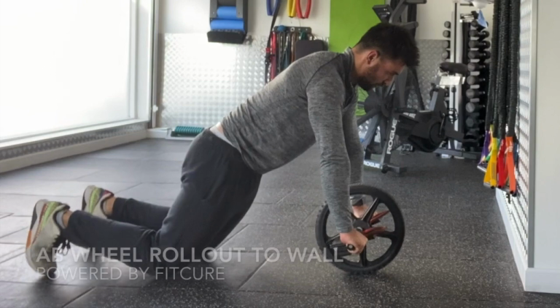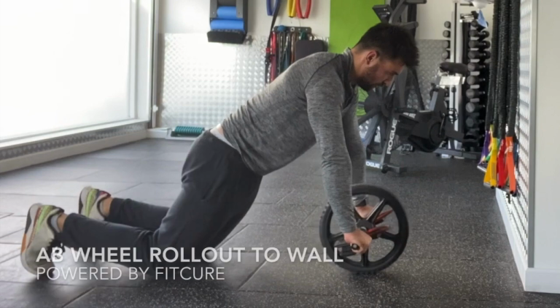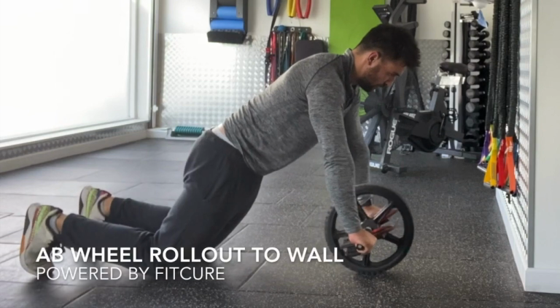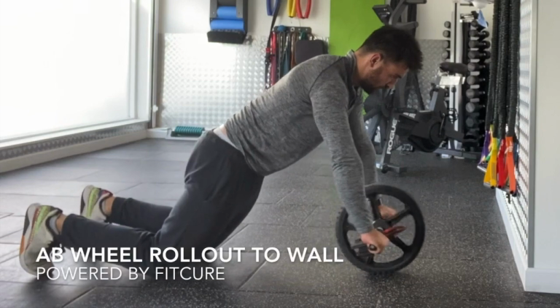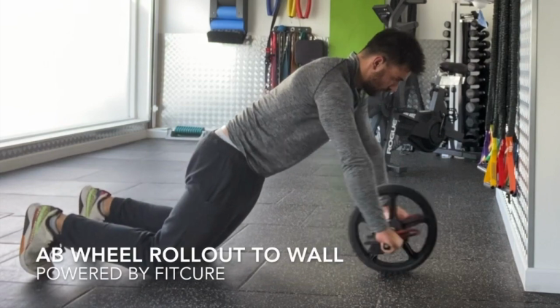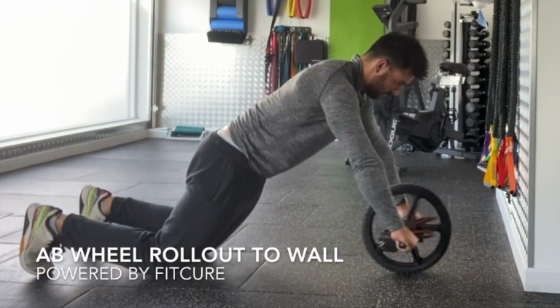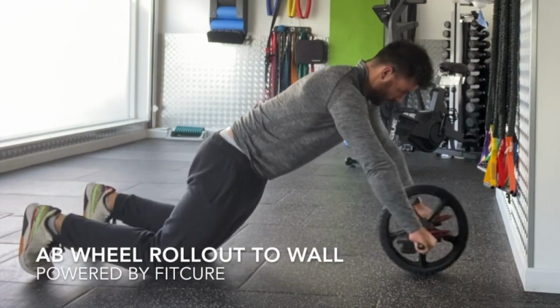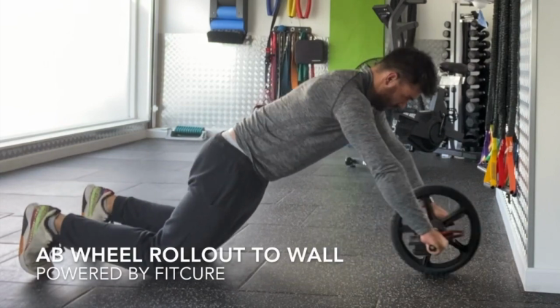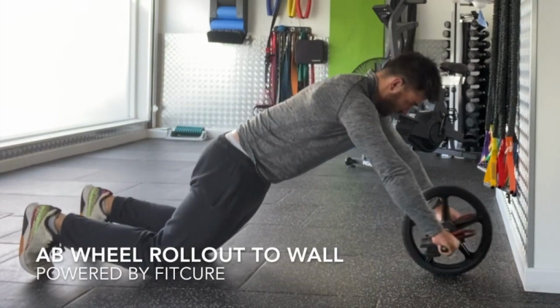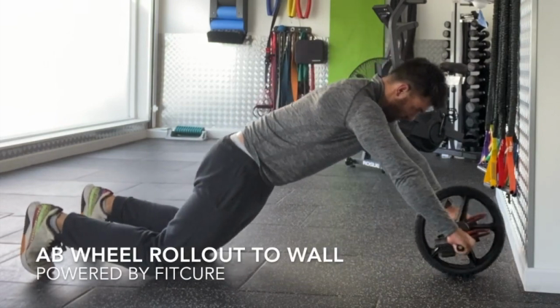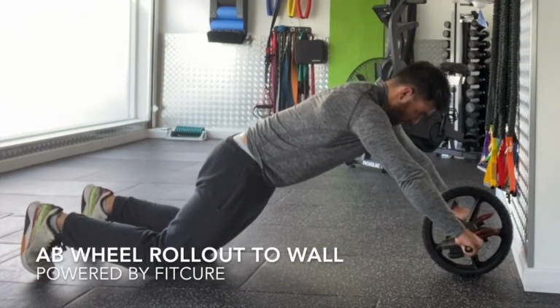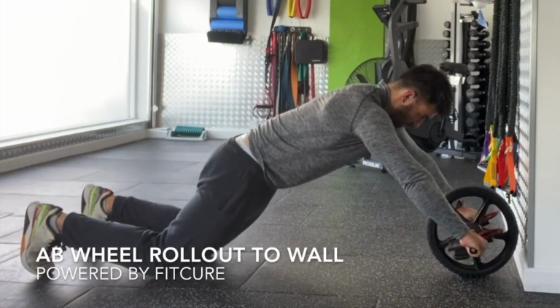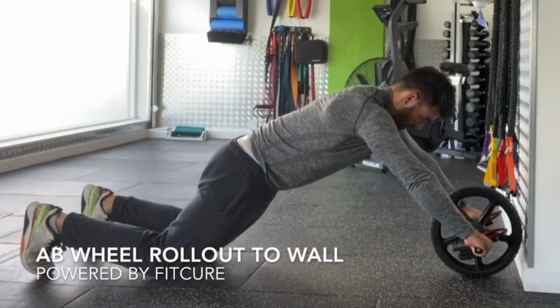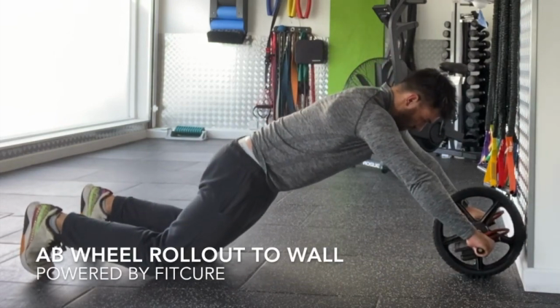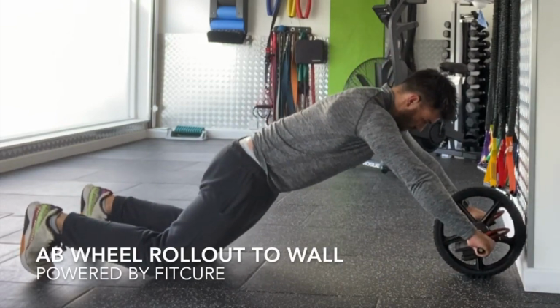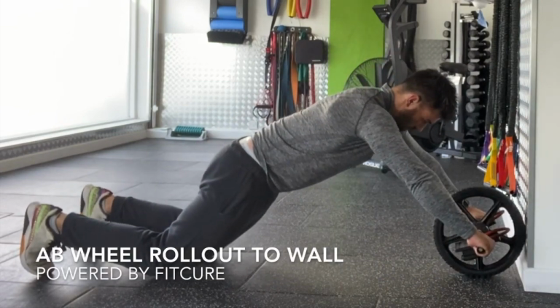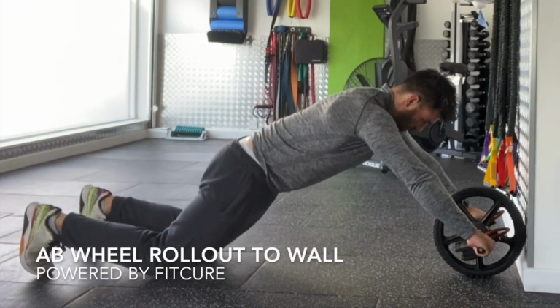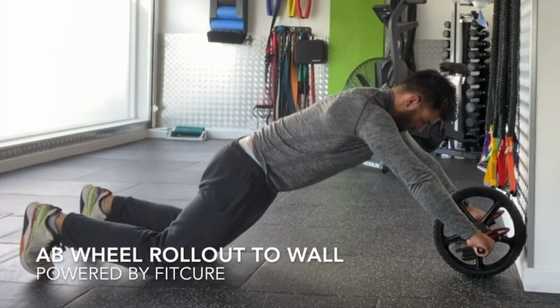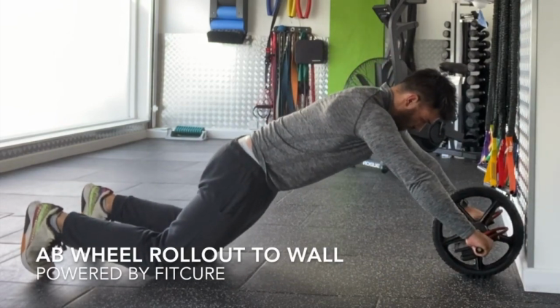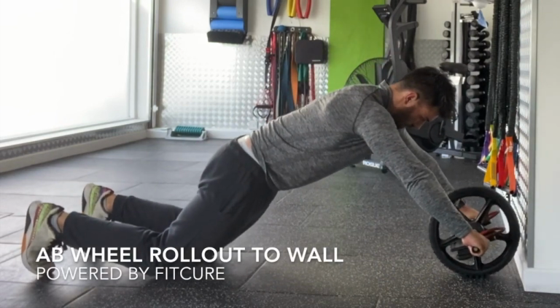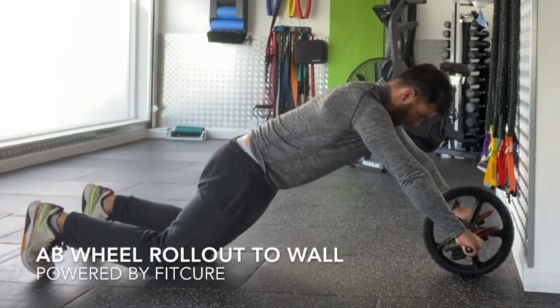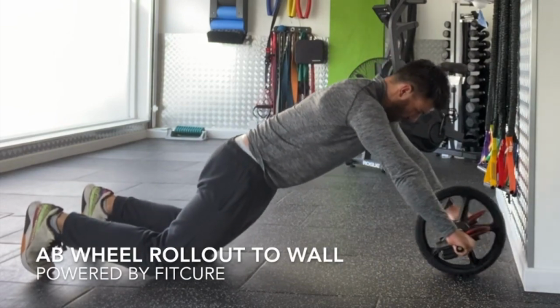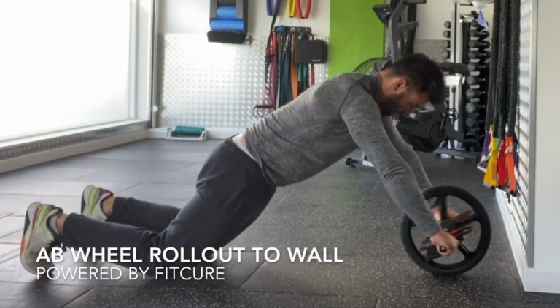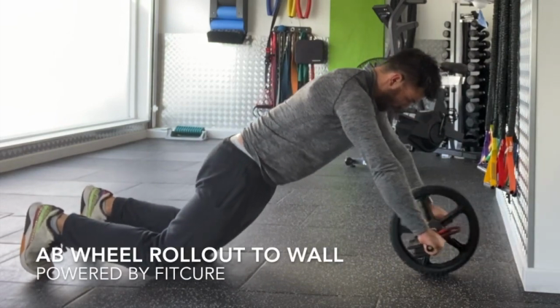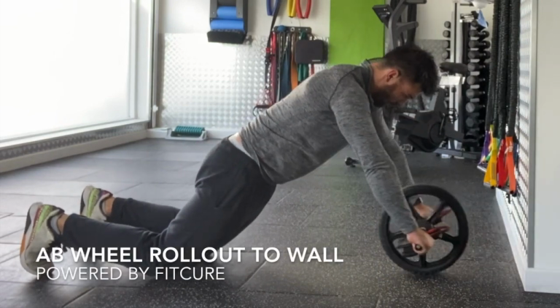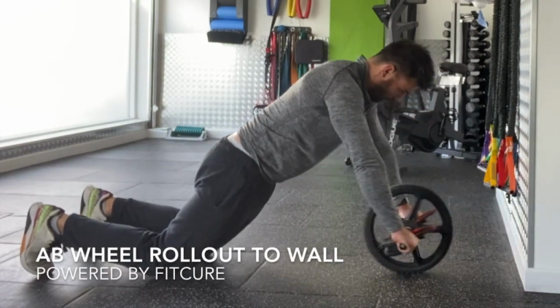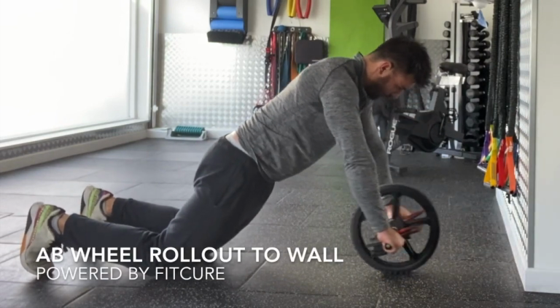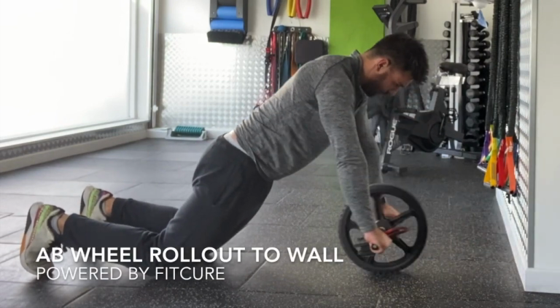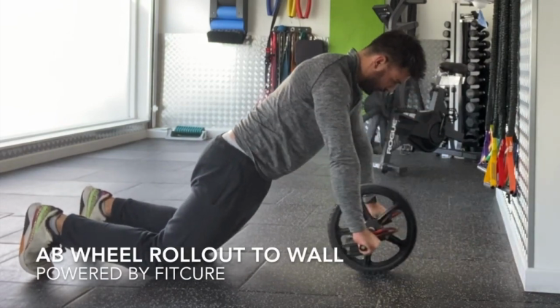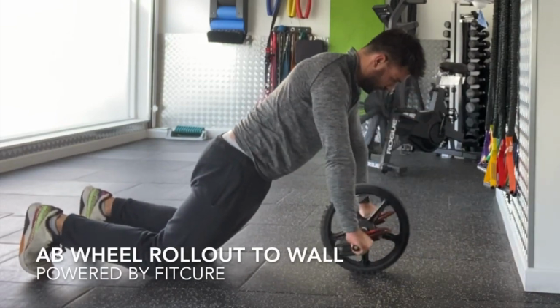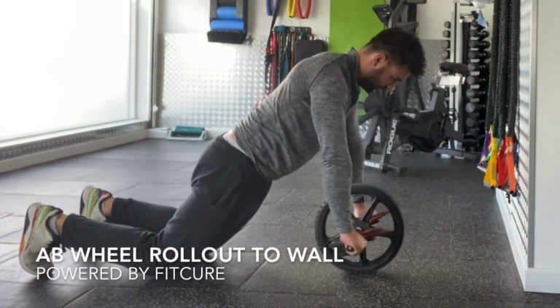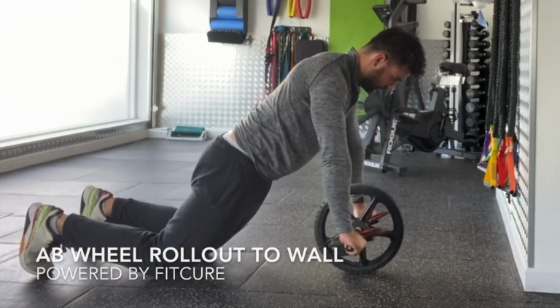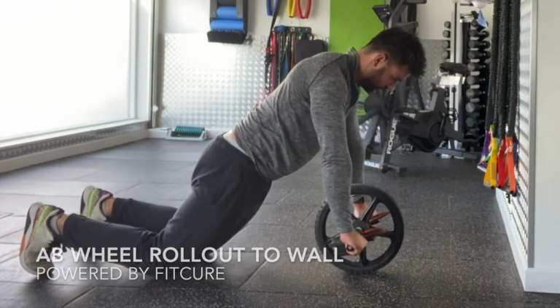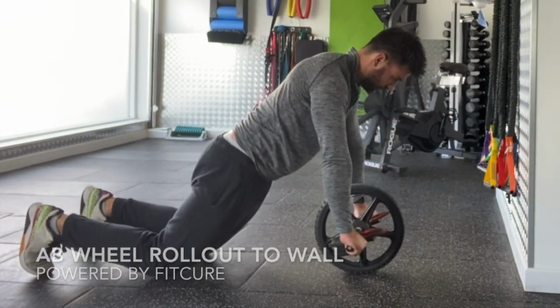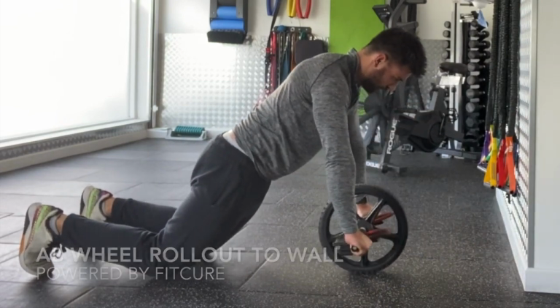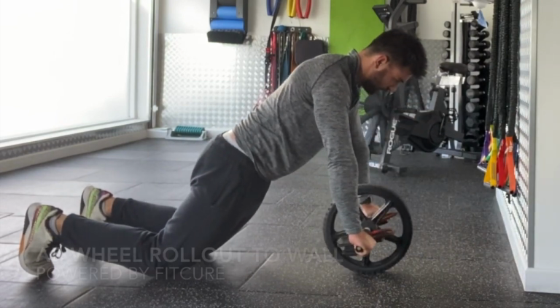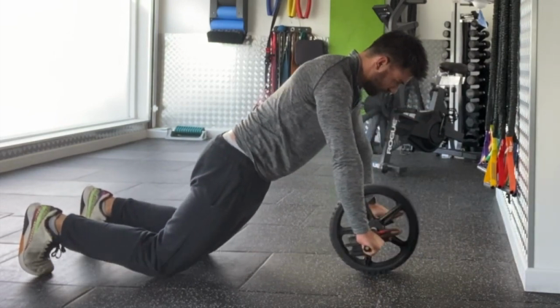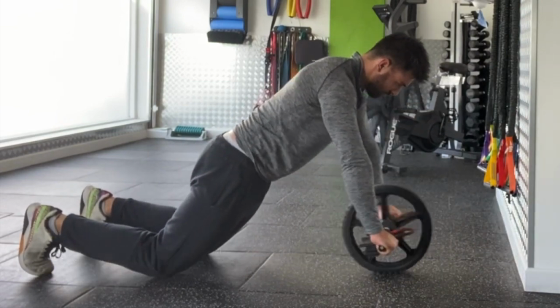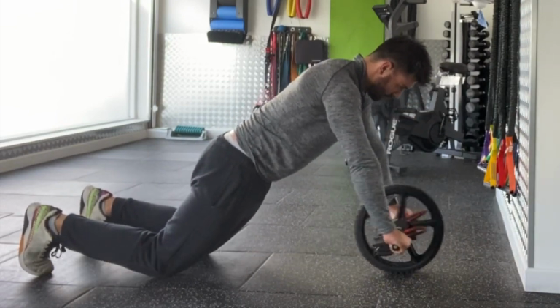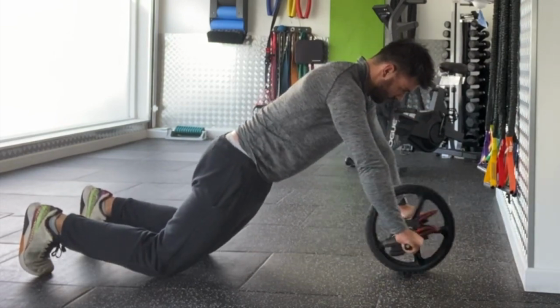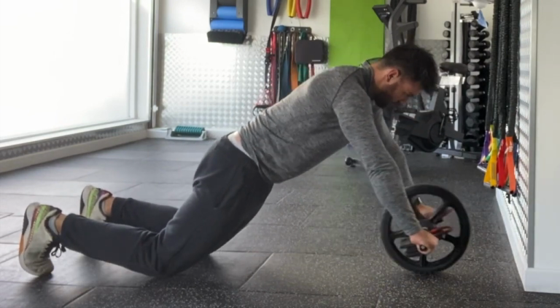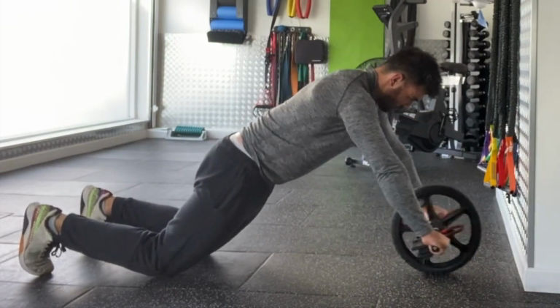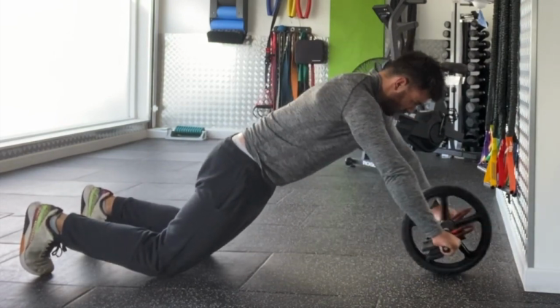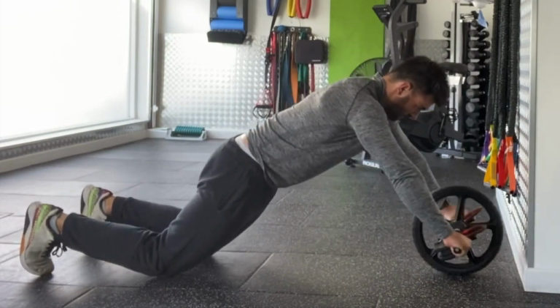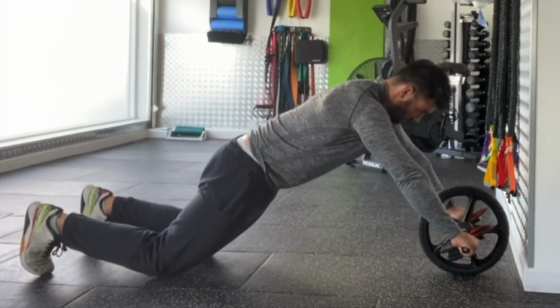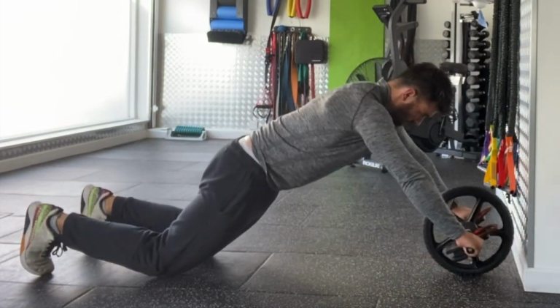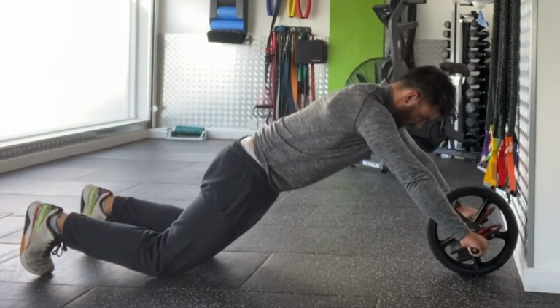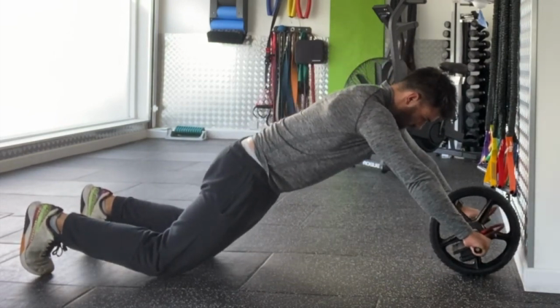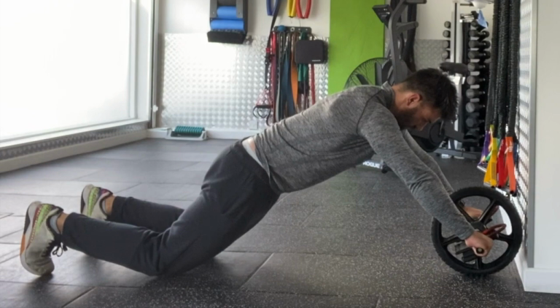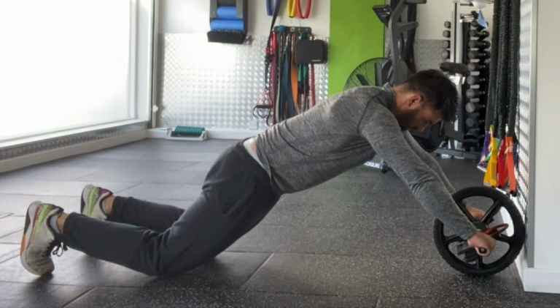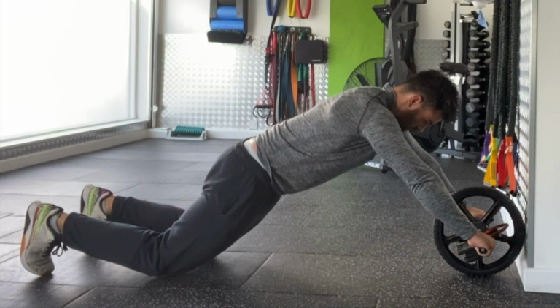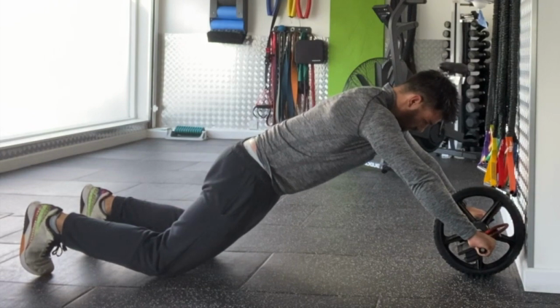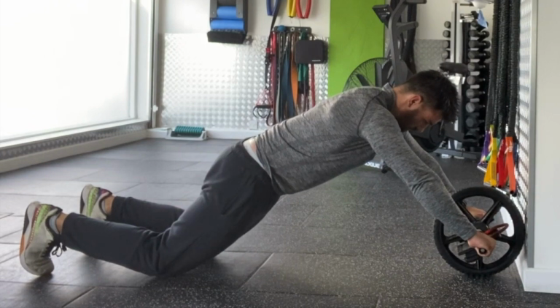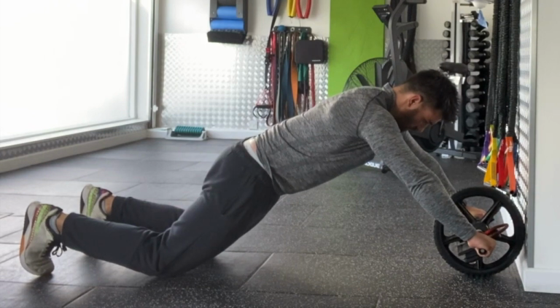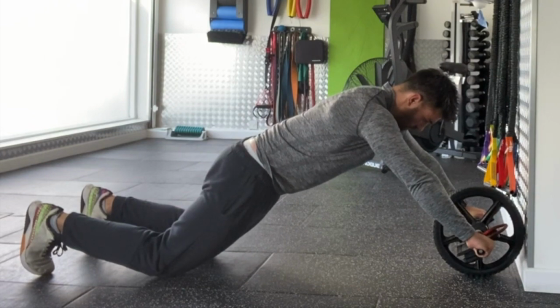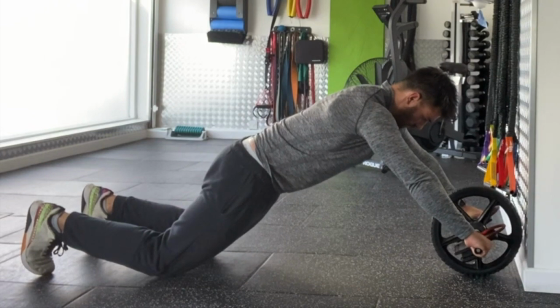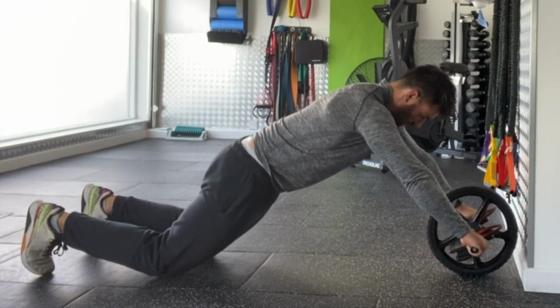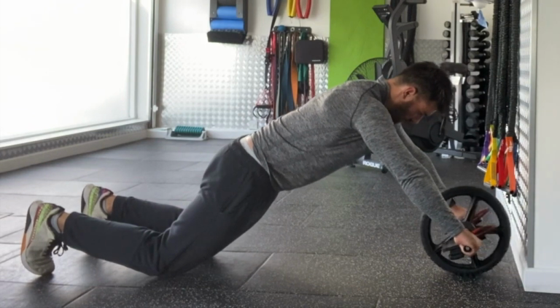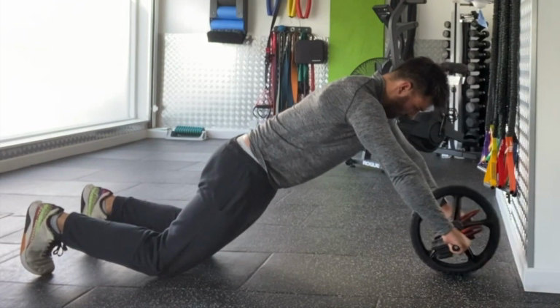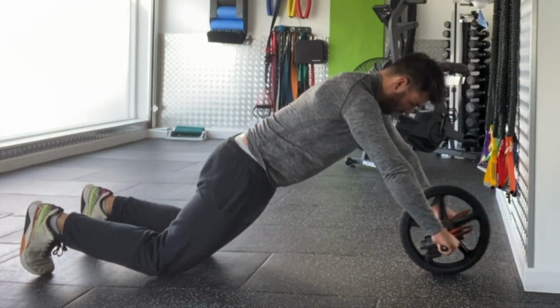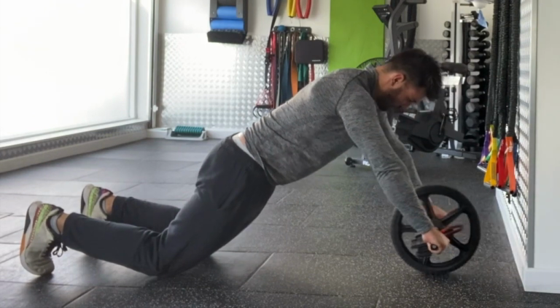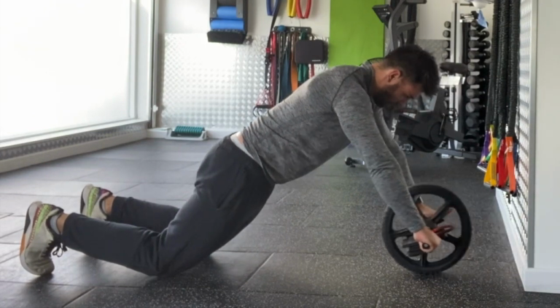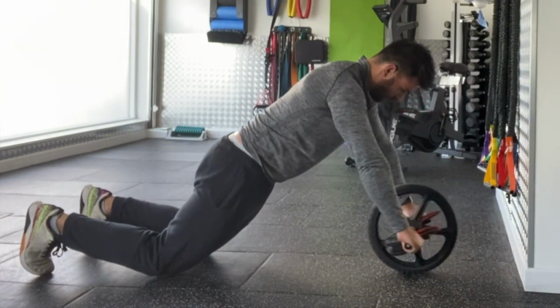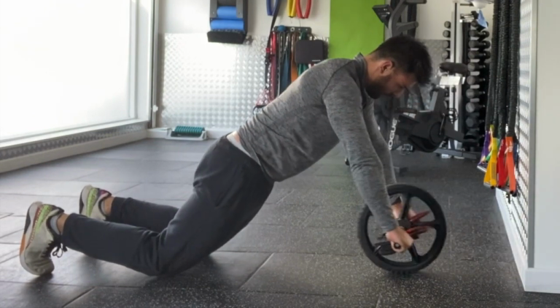Ab wheel rollout to wall. Start with toes tucked underneath, with your hip, shoulder, and ear all in alignment and your head adjacent to the wall. Grab hold of the ab wheel from there.